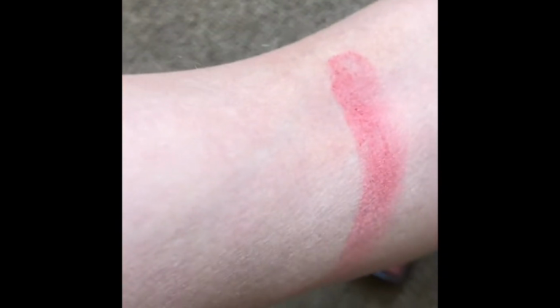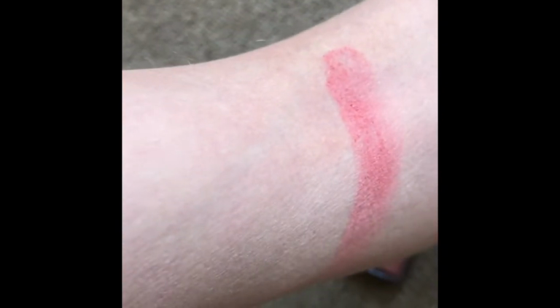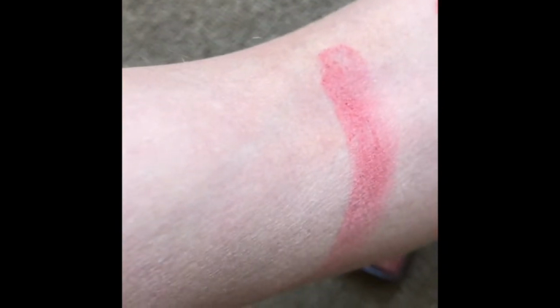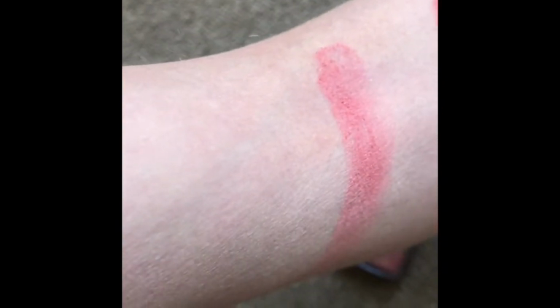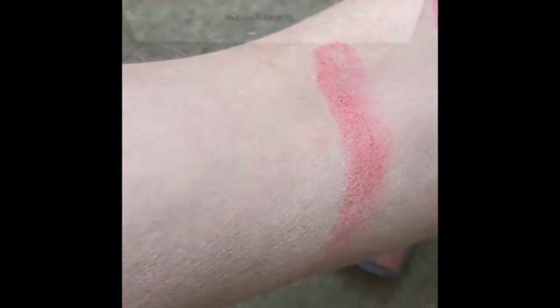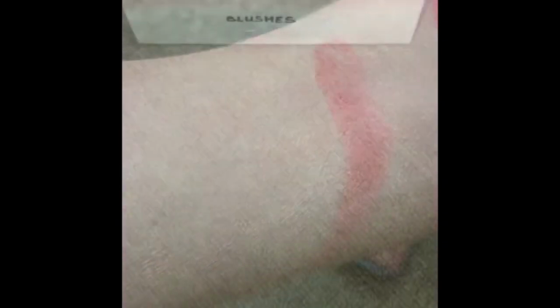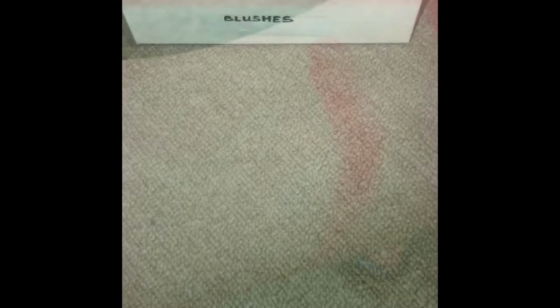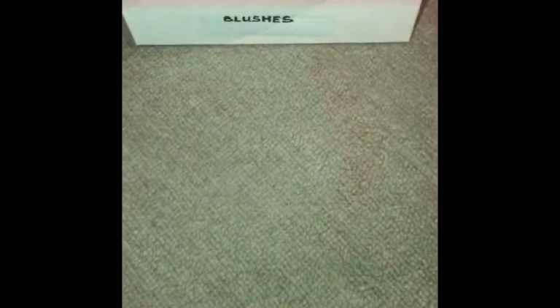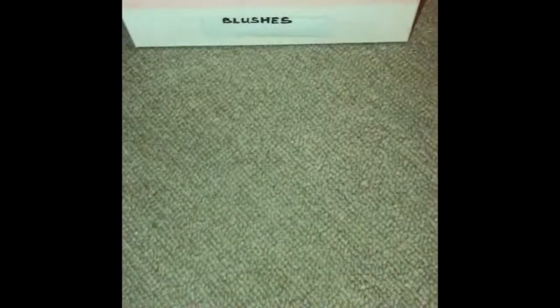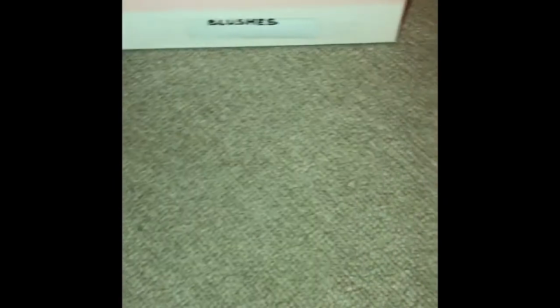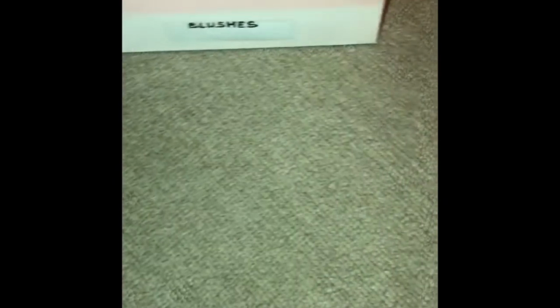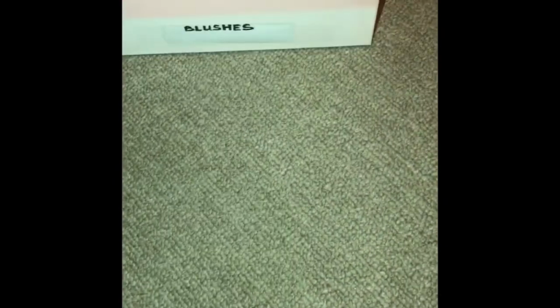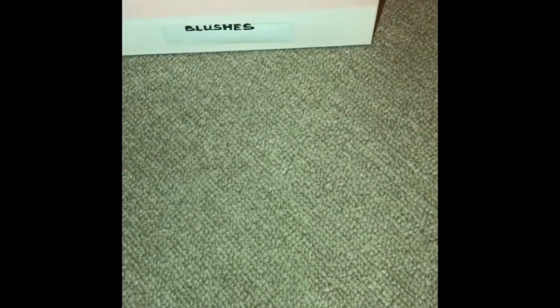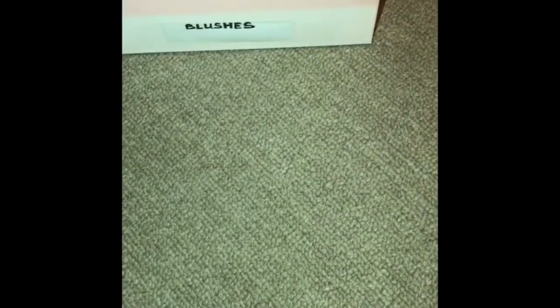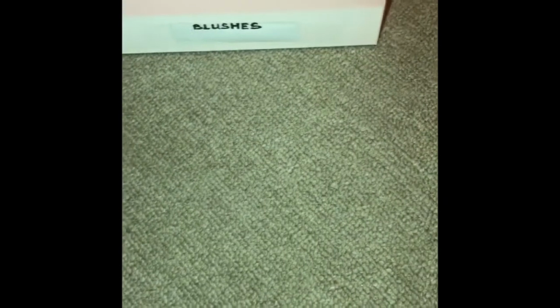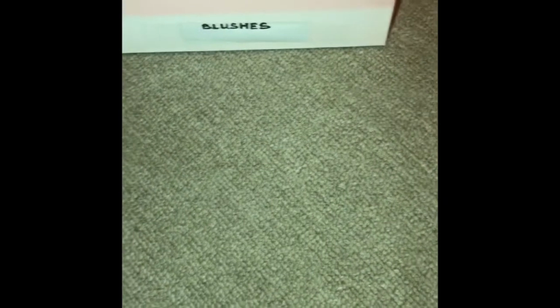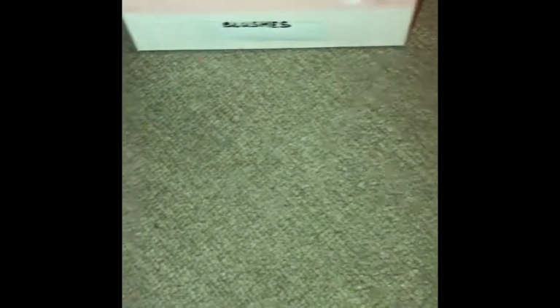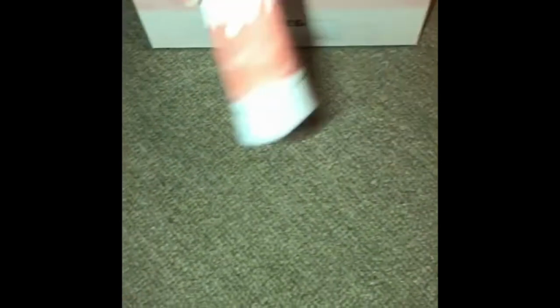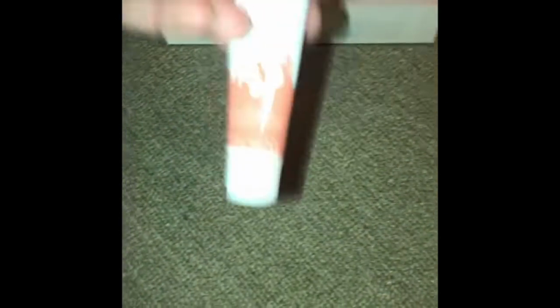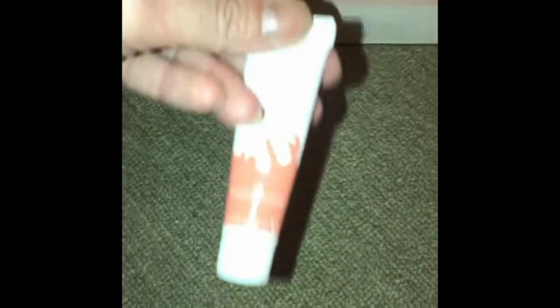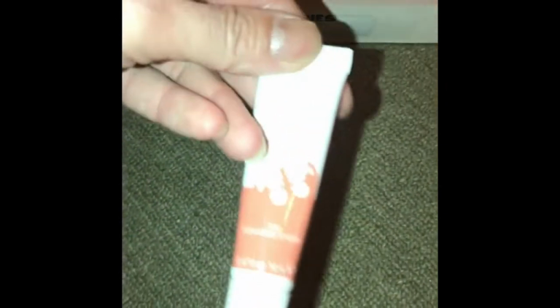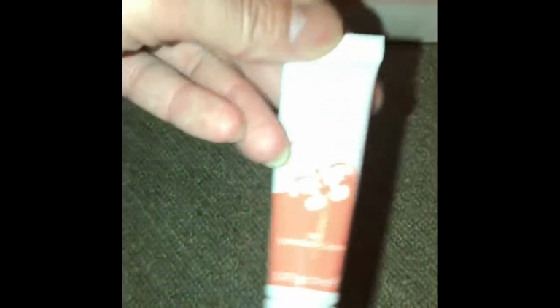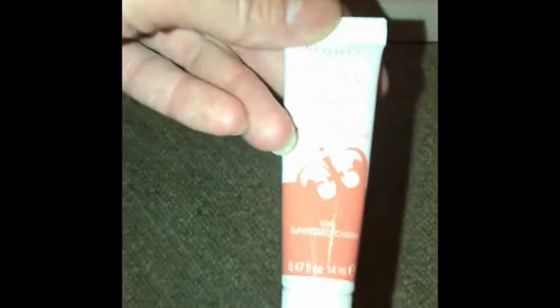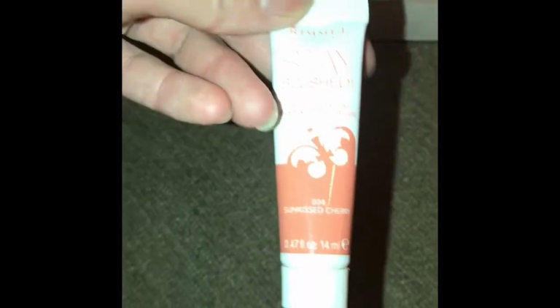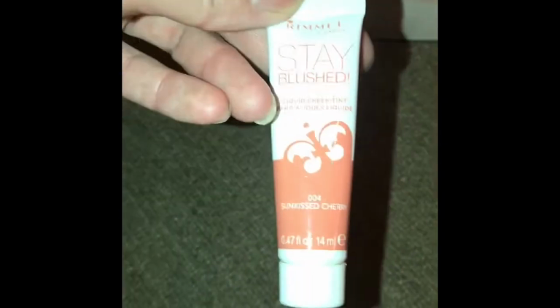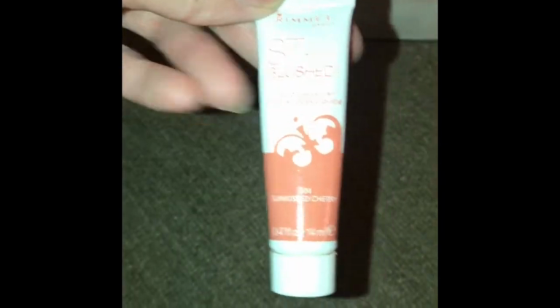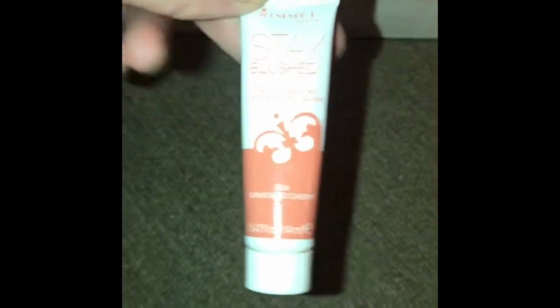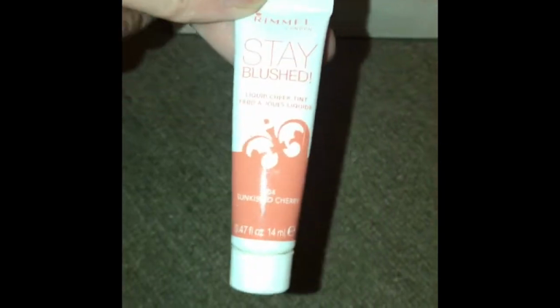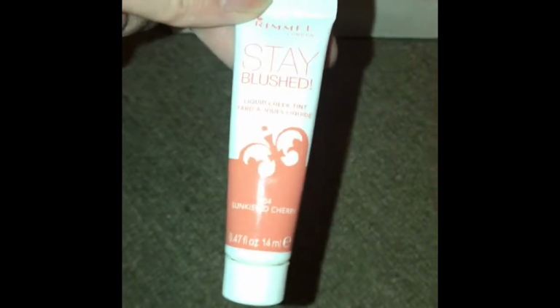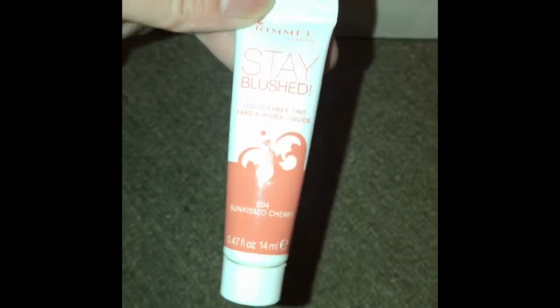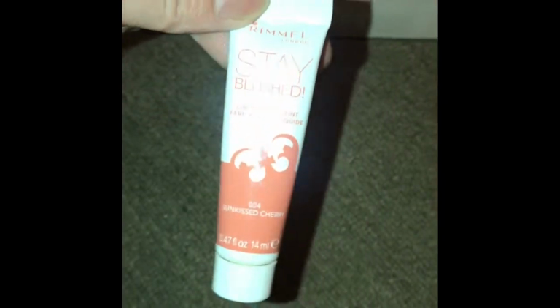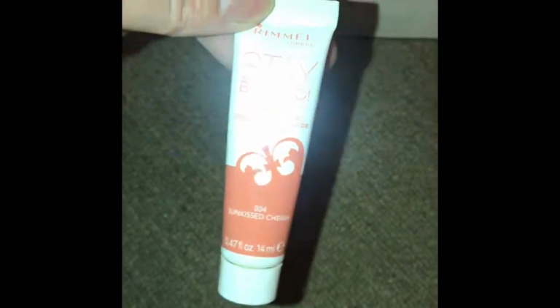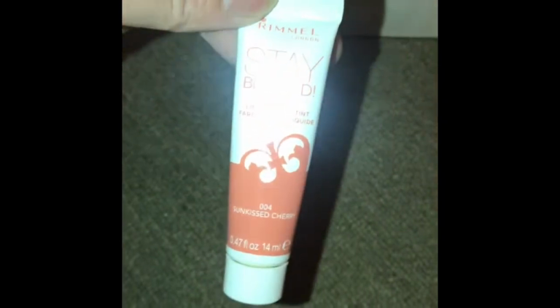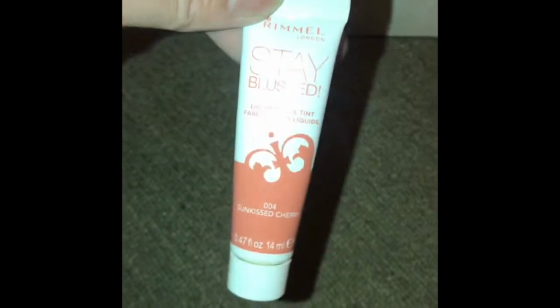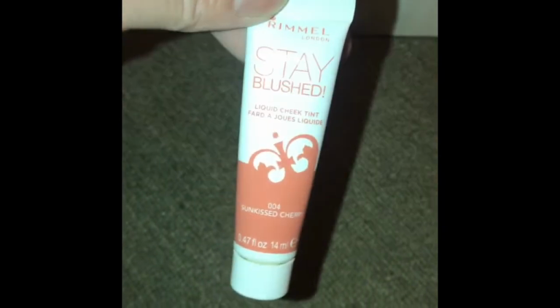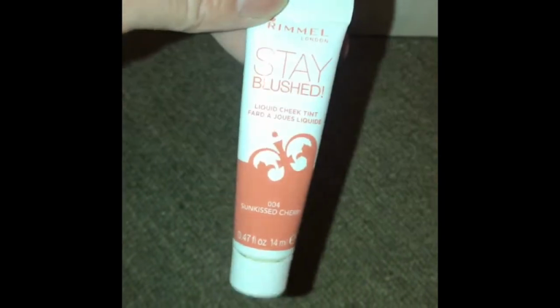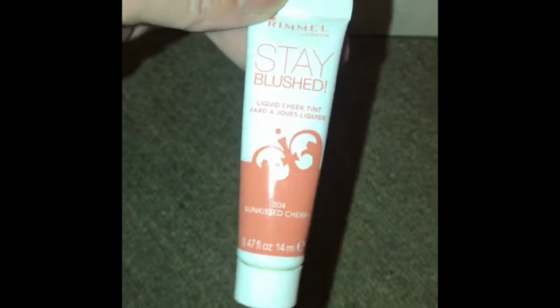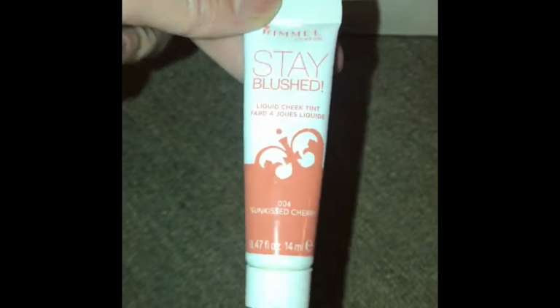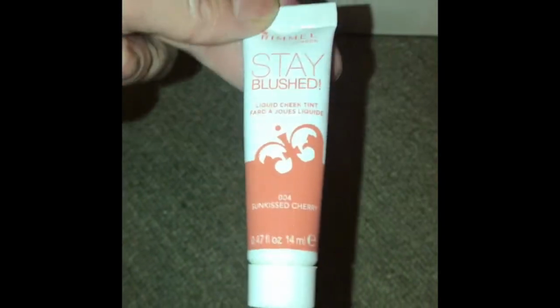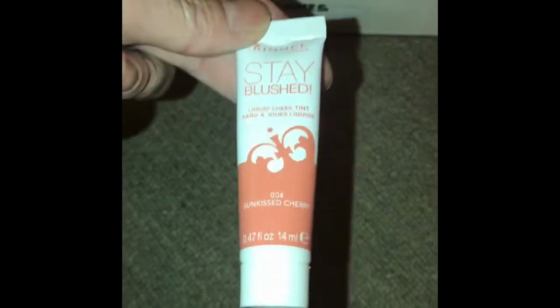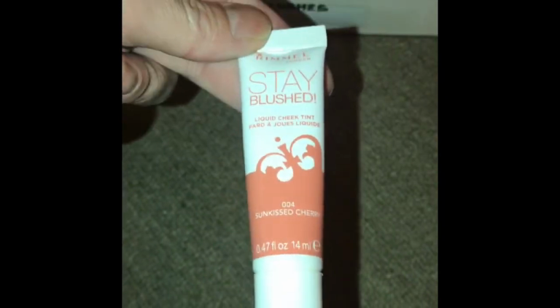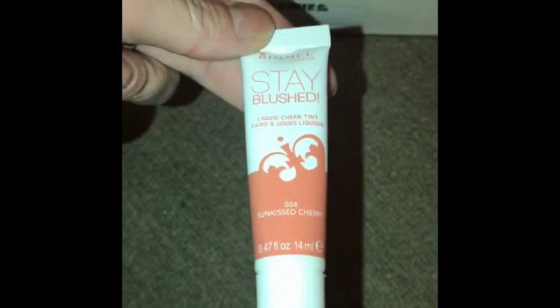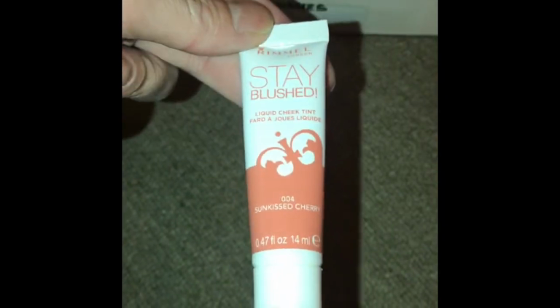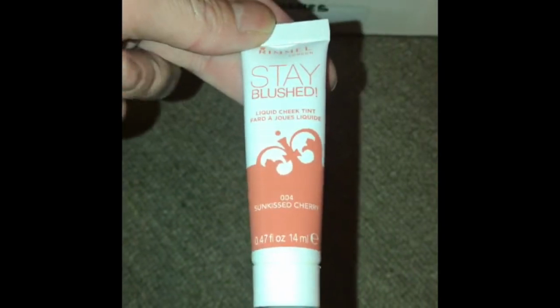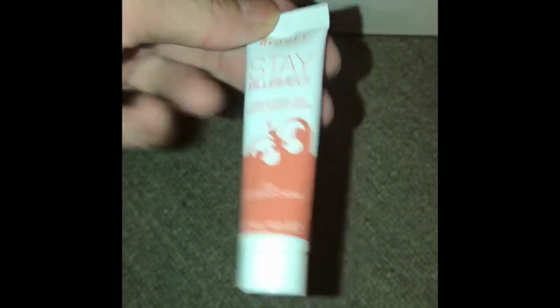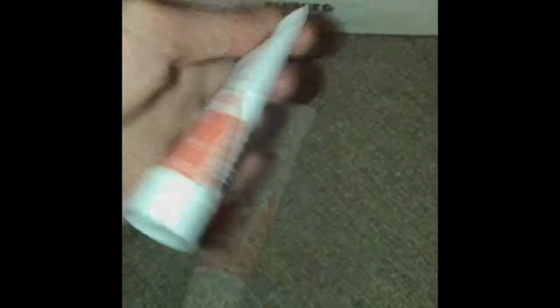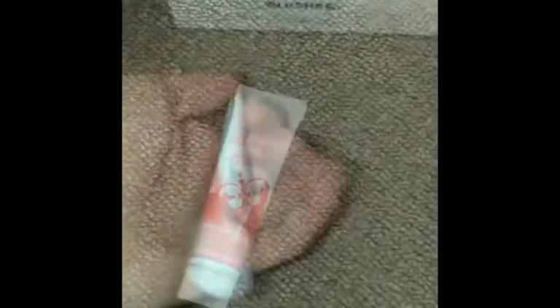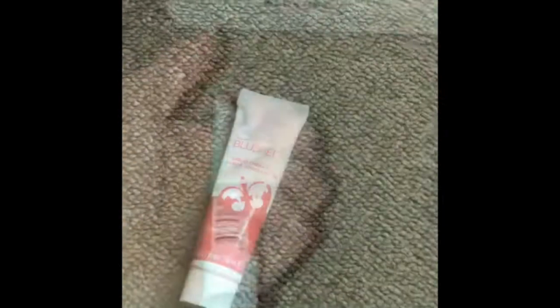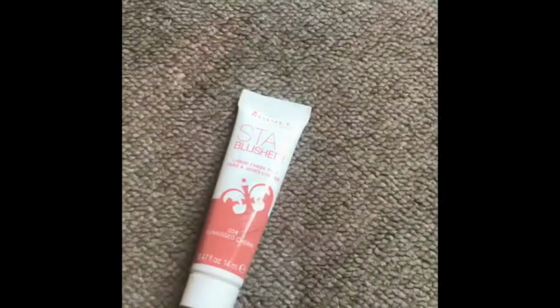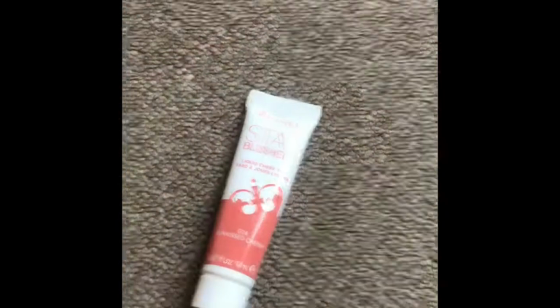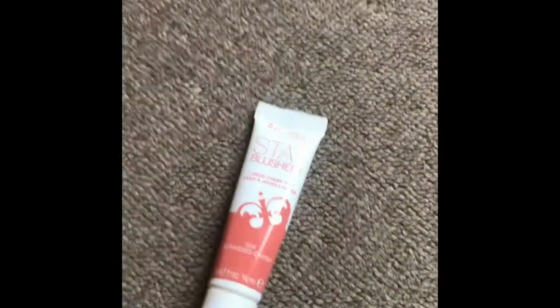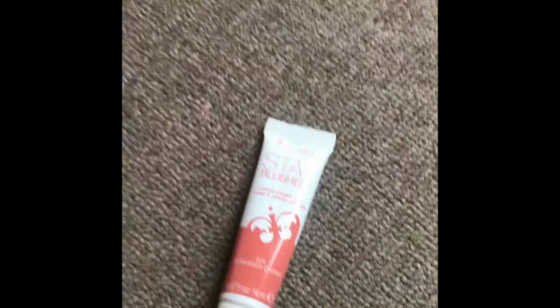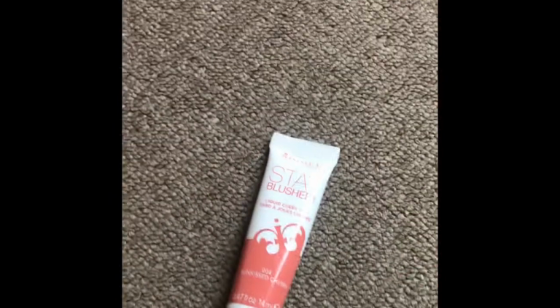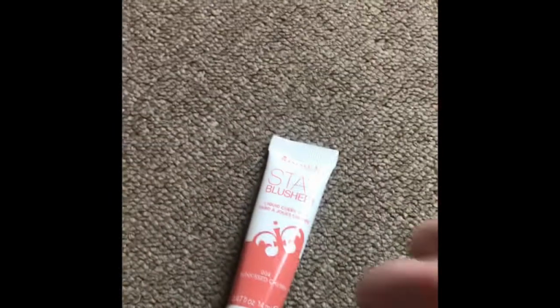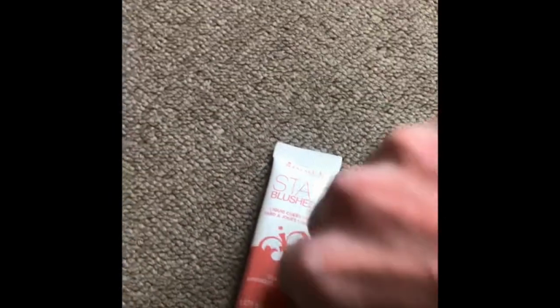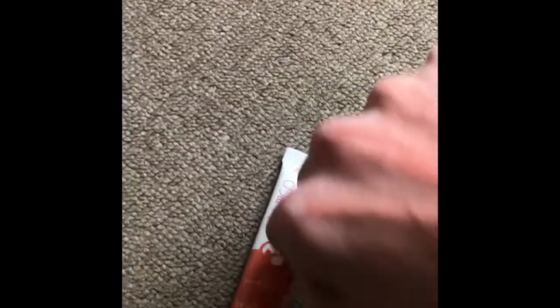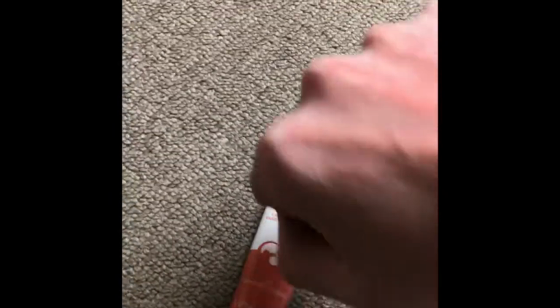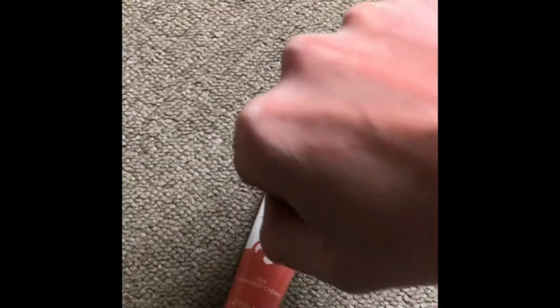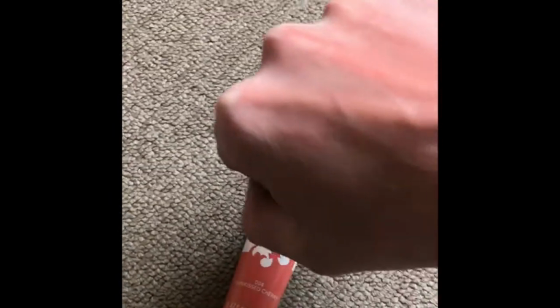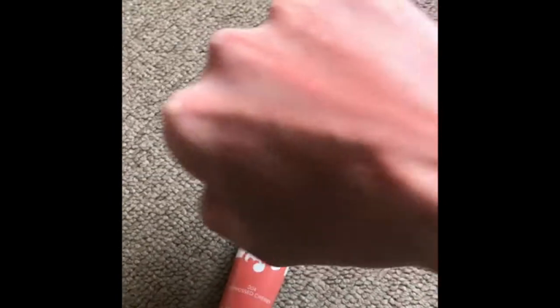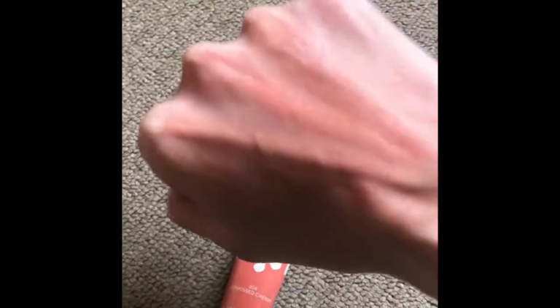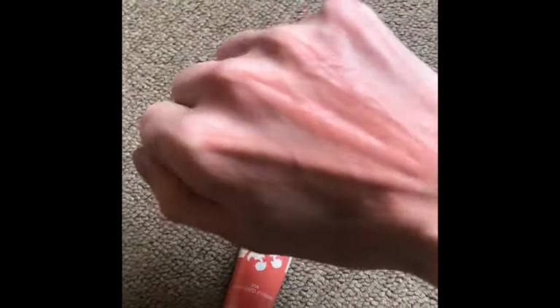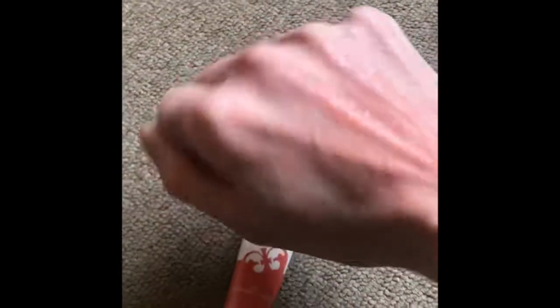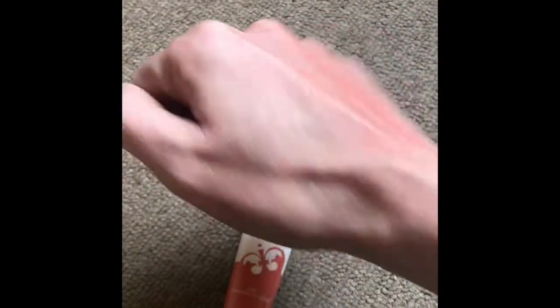This next one is a cream and it's by Rimmel London. It's Stay Blushed Cream in the shade Sun Kiss Cherry.